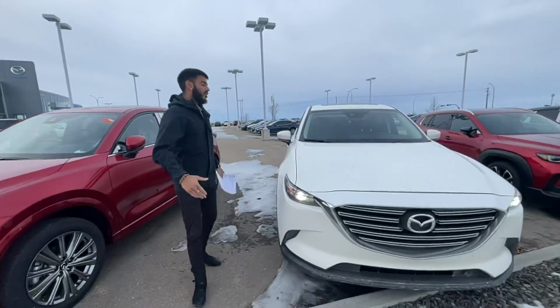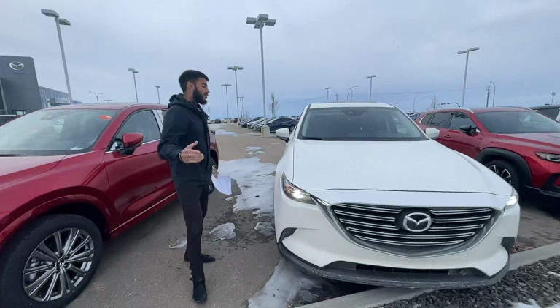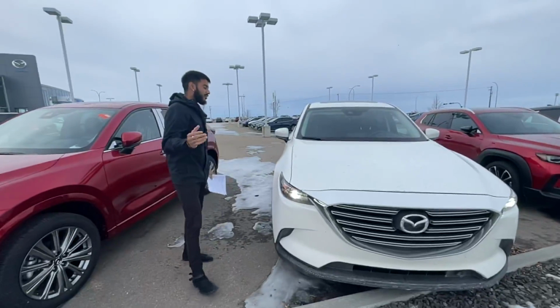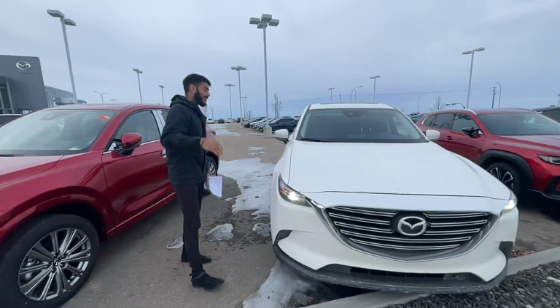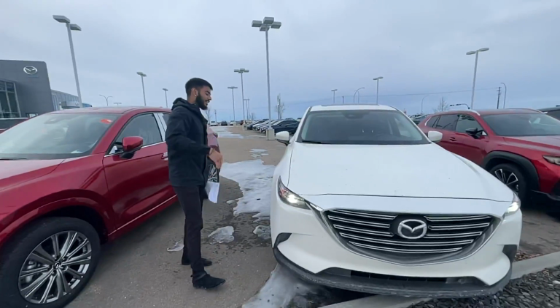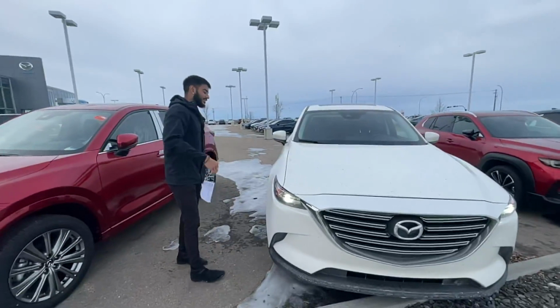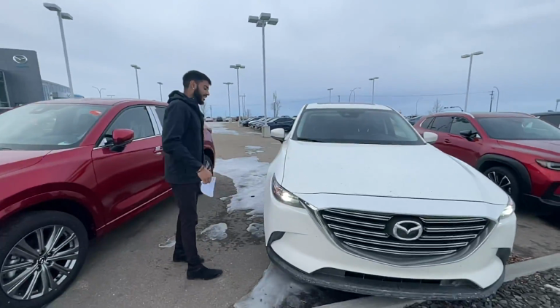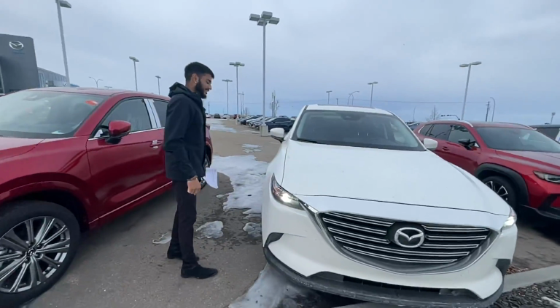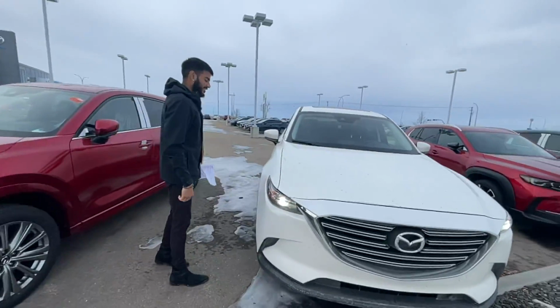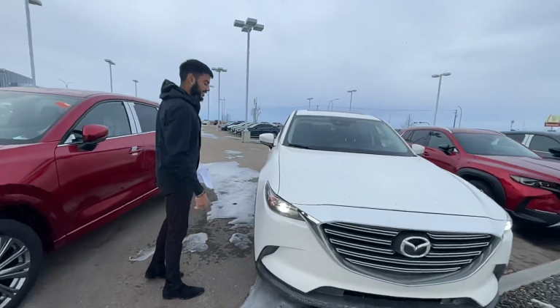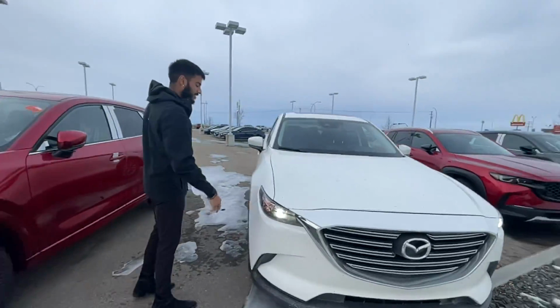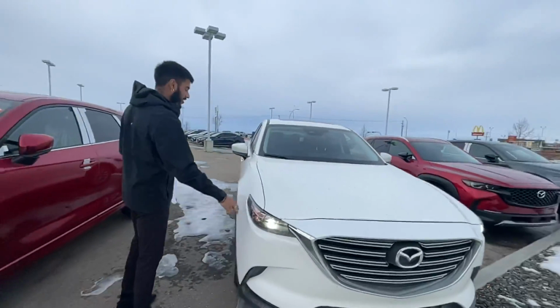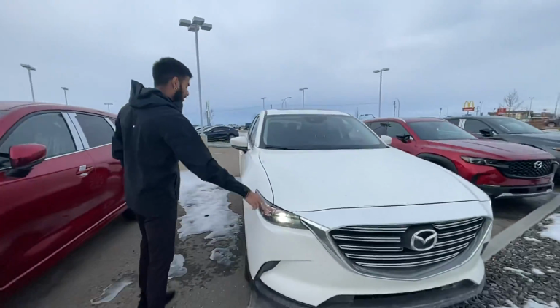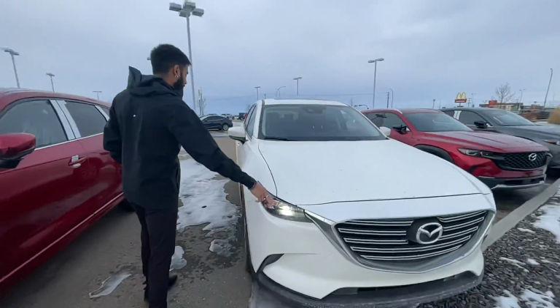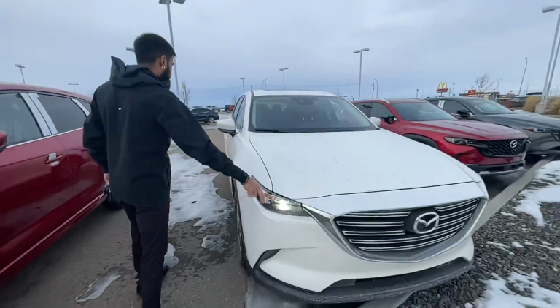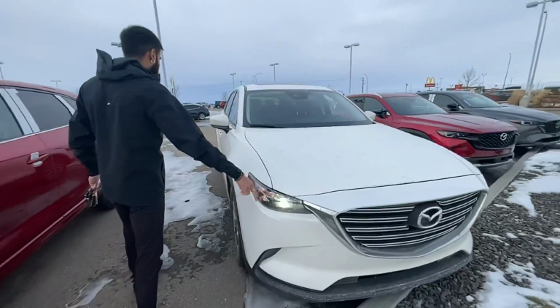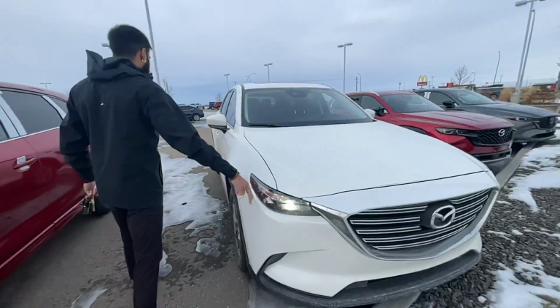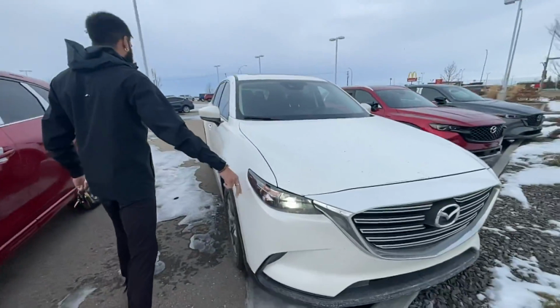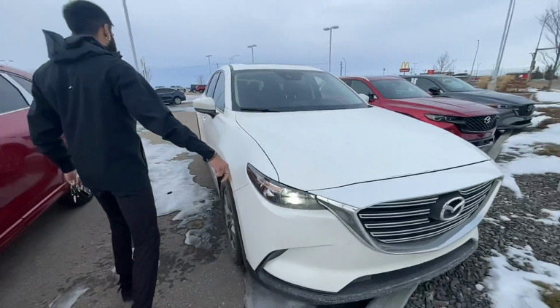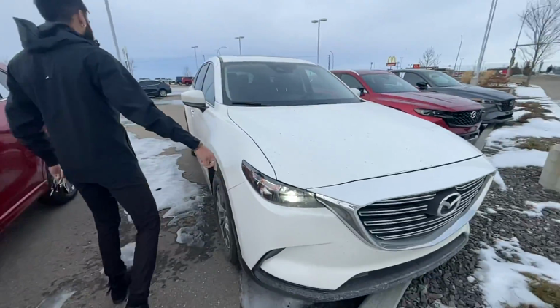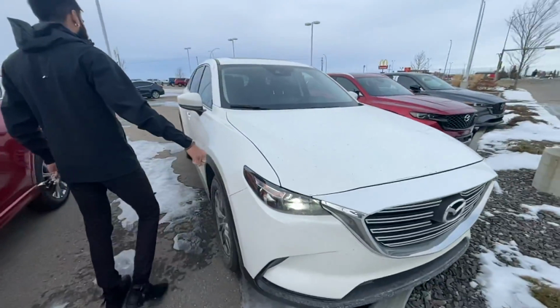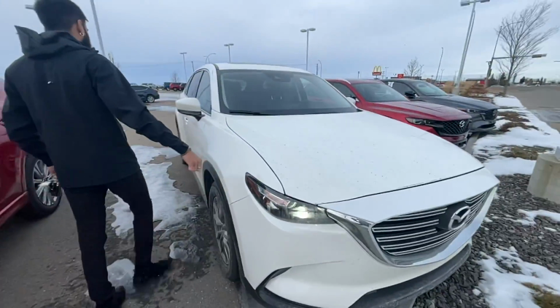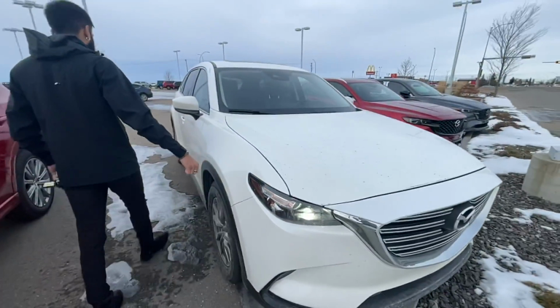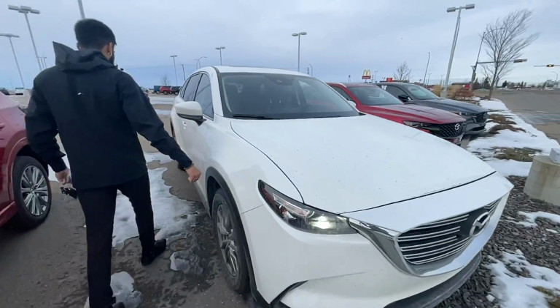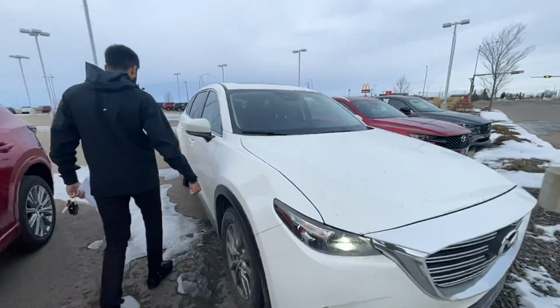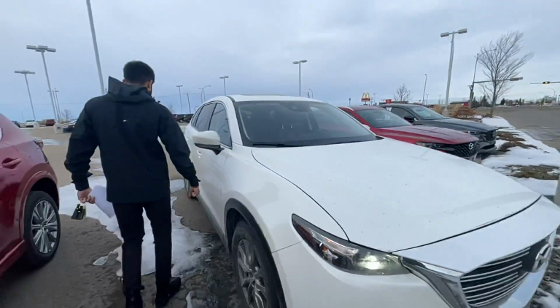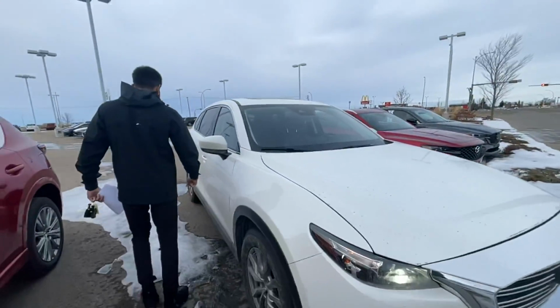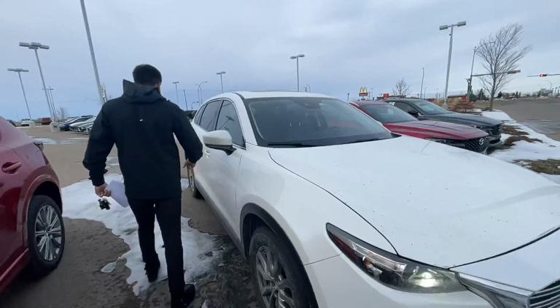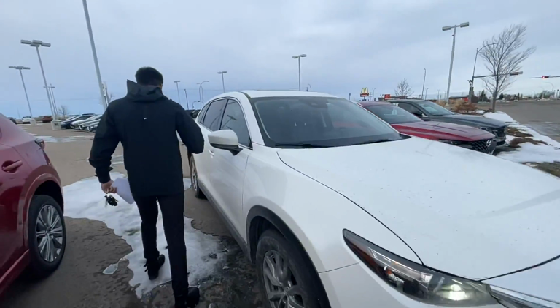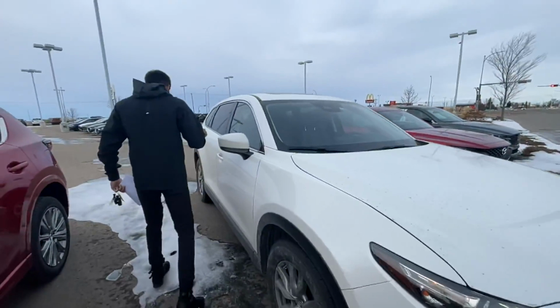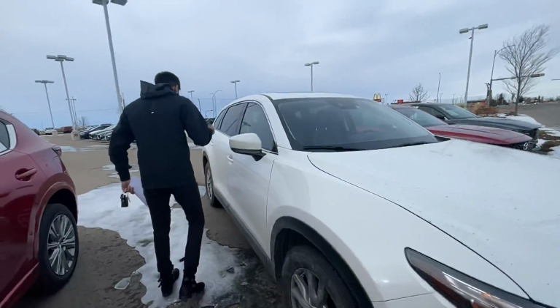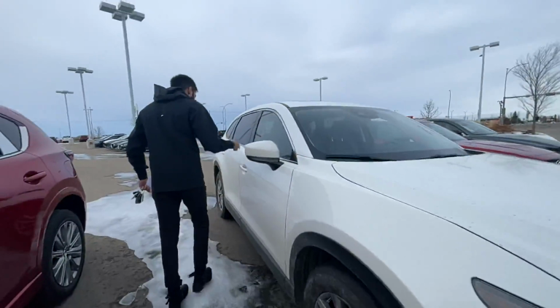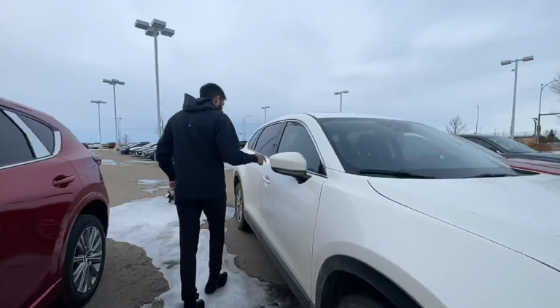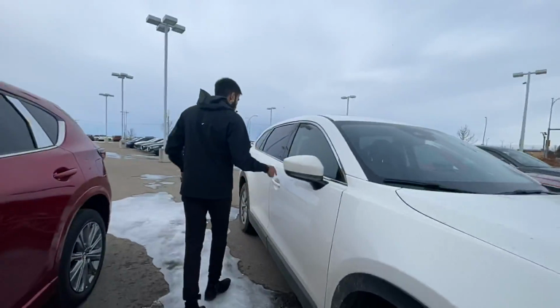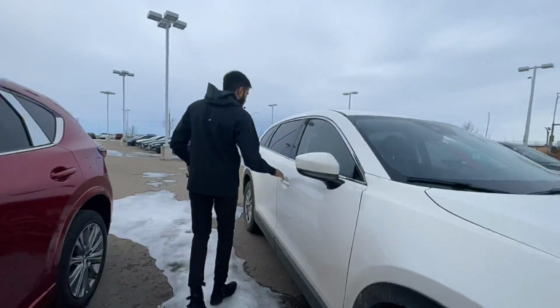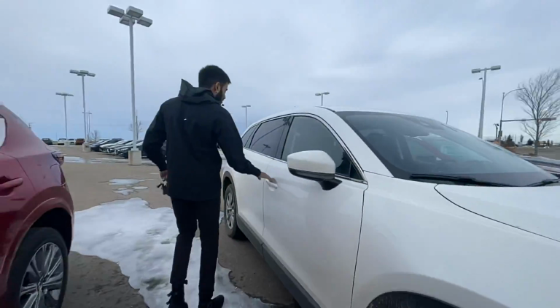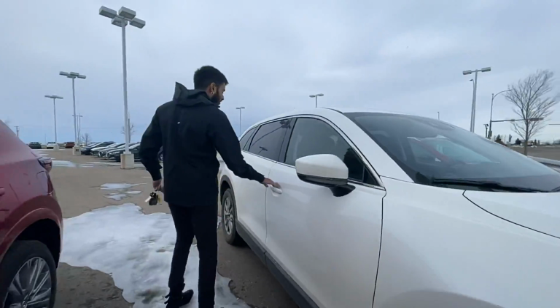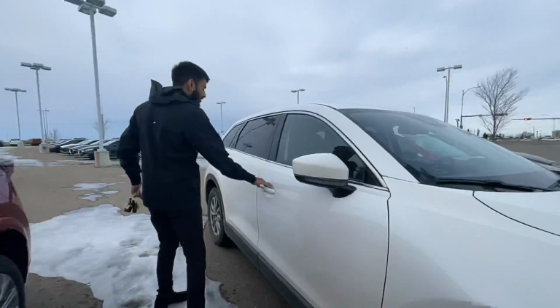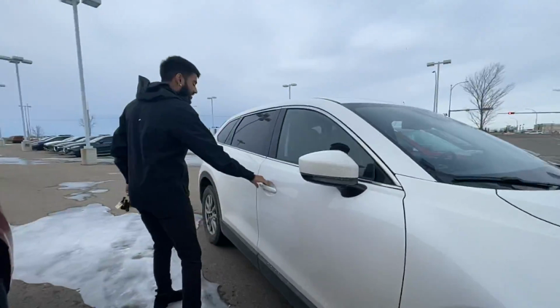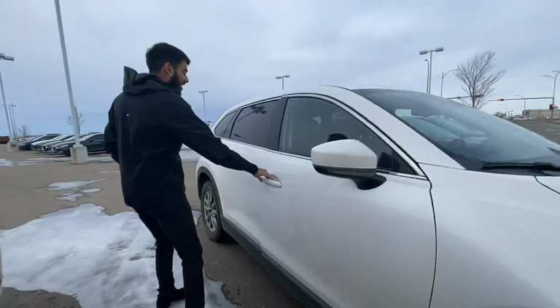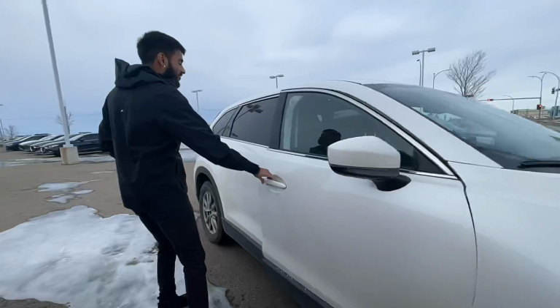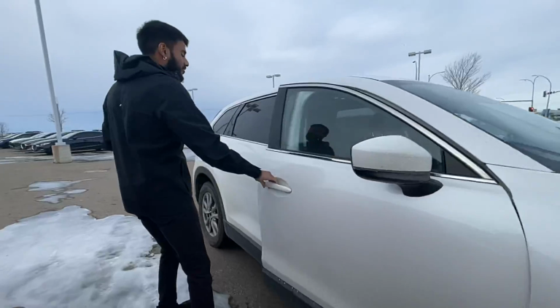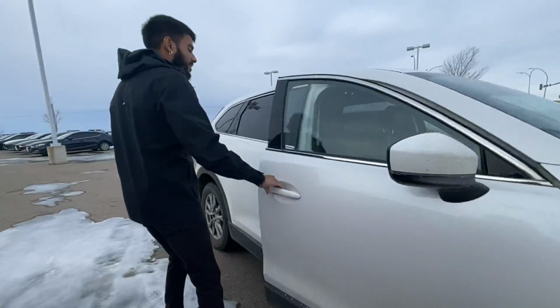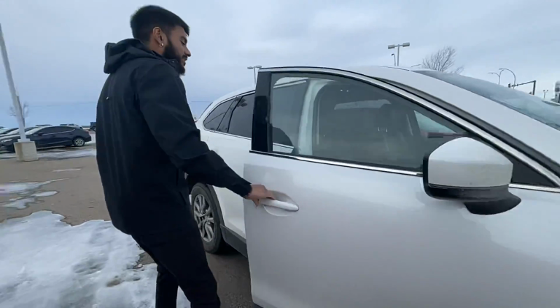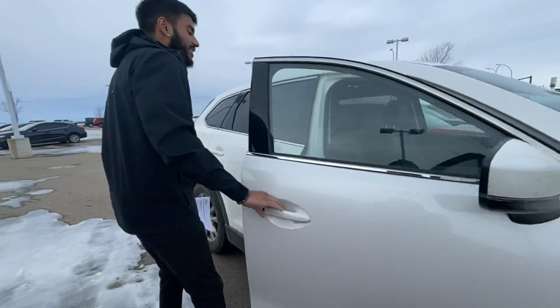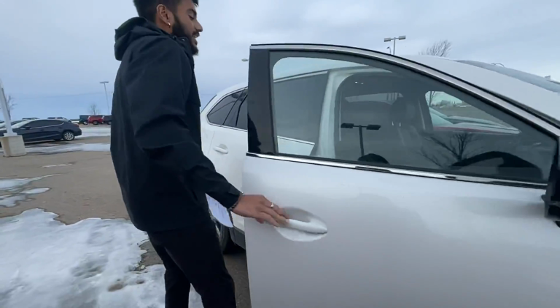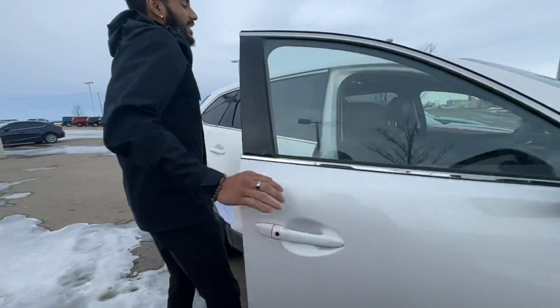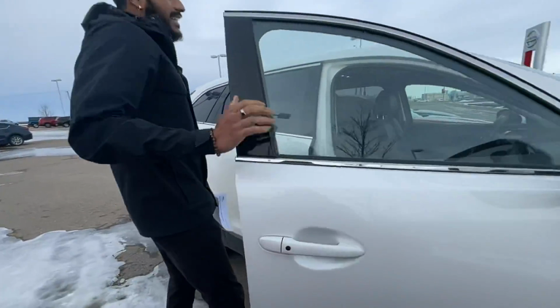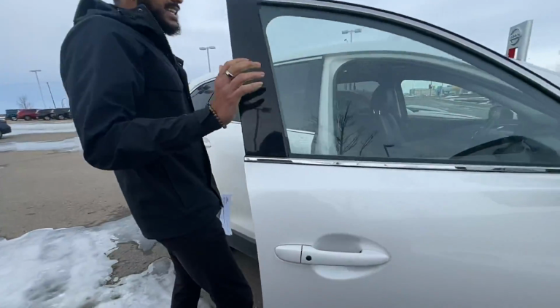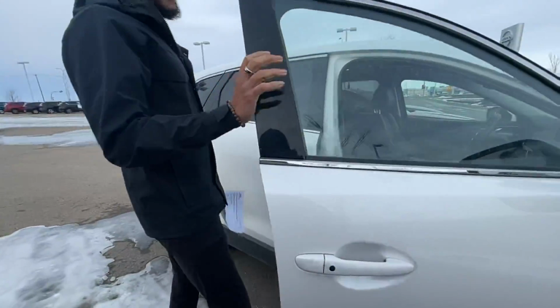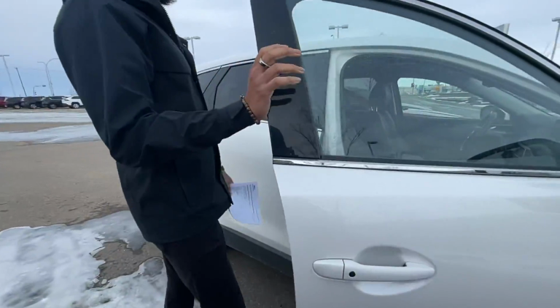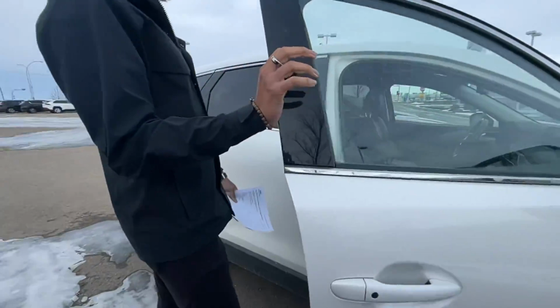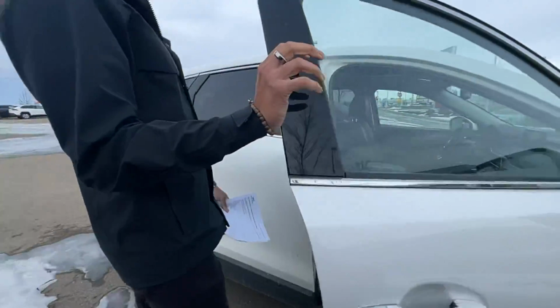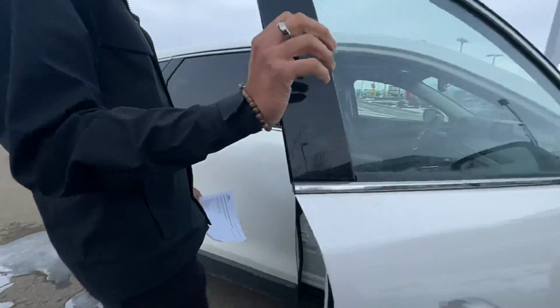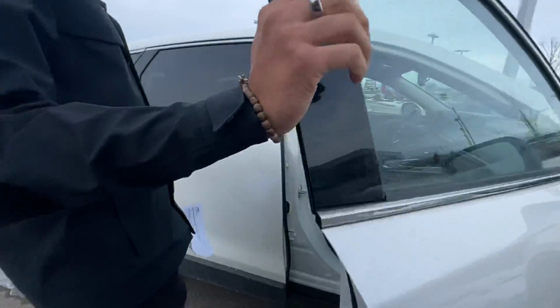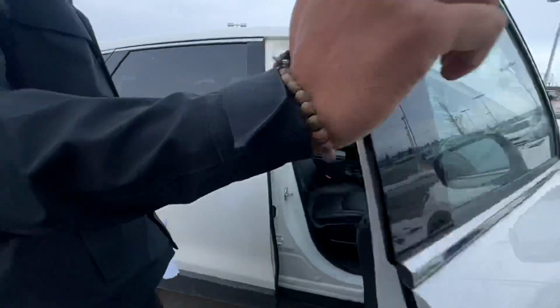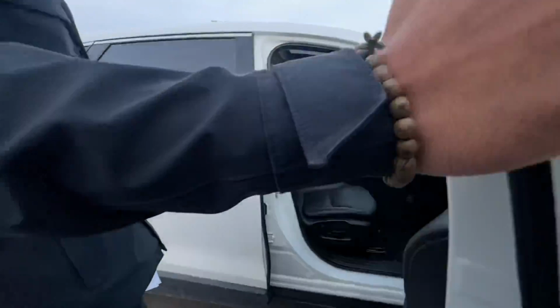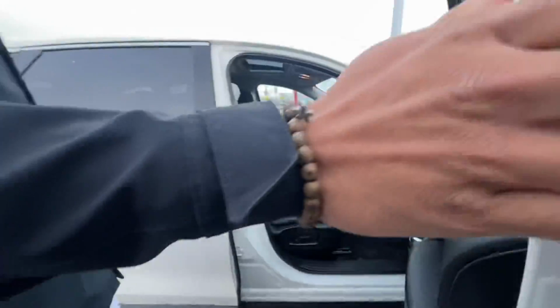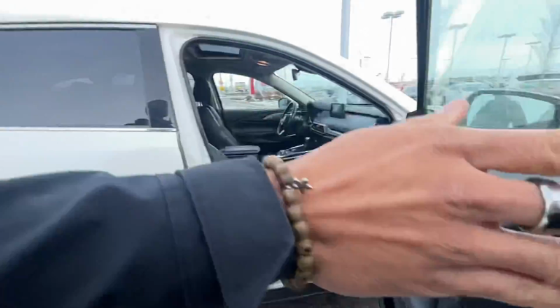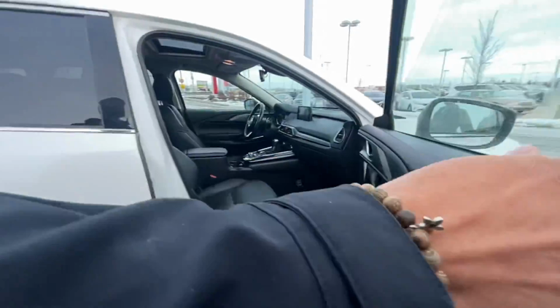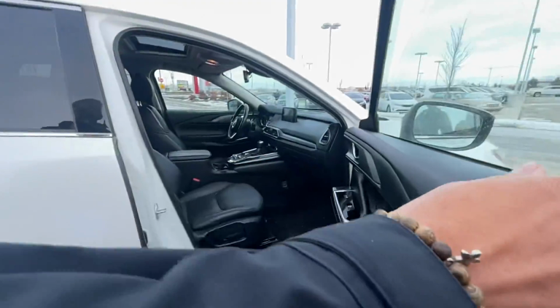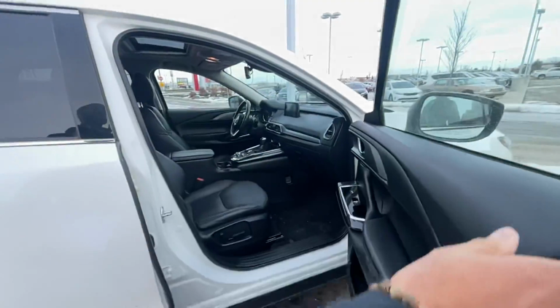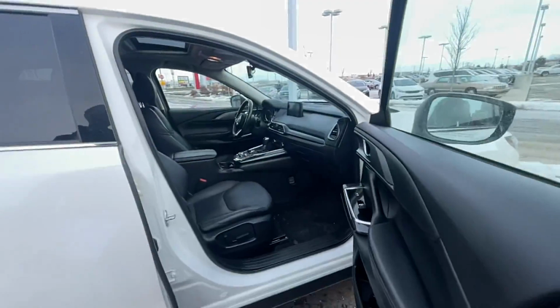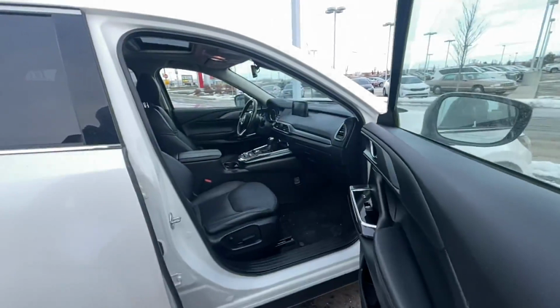Come over here and check this thing out. You've got wraparound LED headlights, blind spot monitoring on the side view mirrors, keyless entry, and a full leather interior.